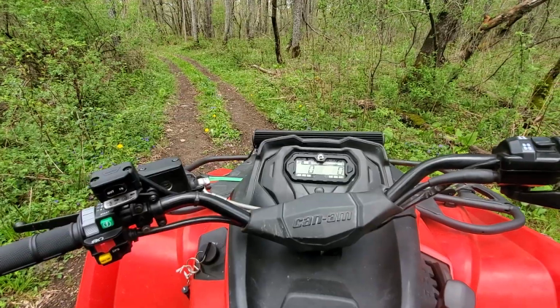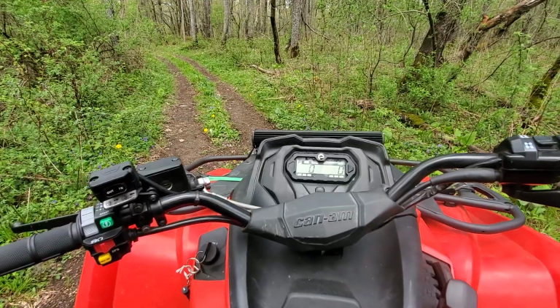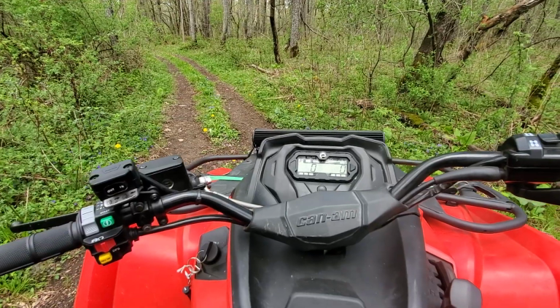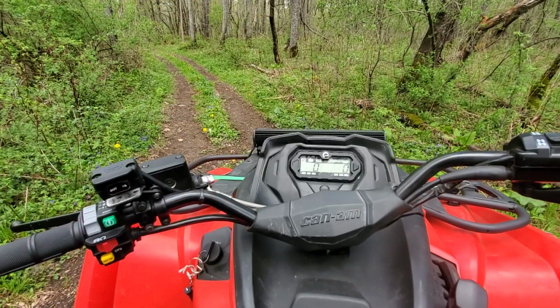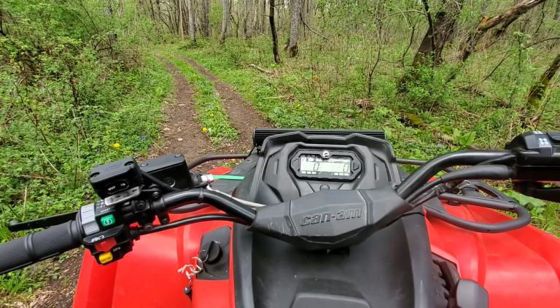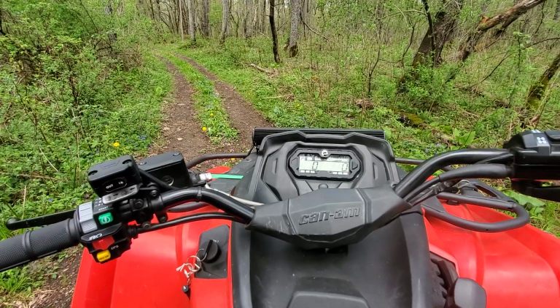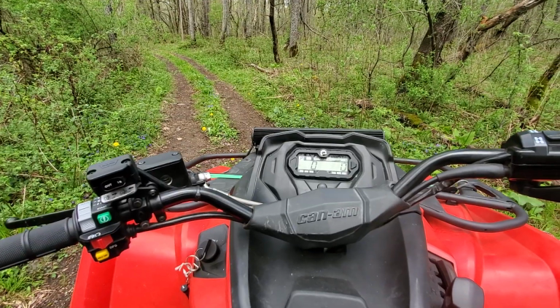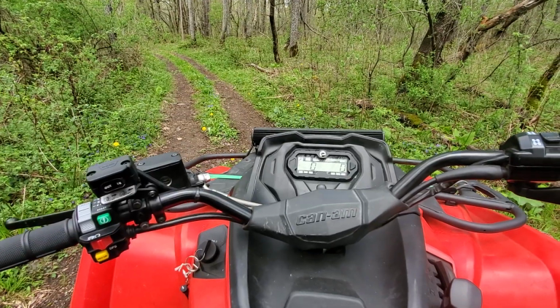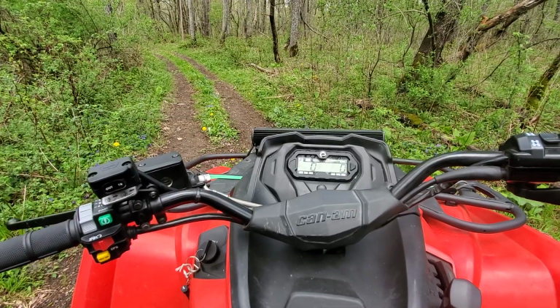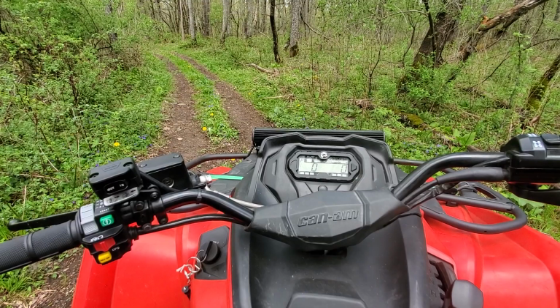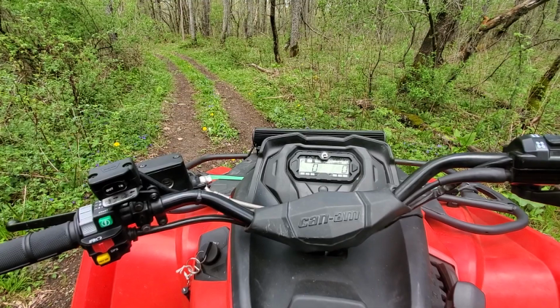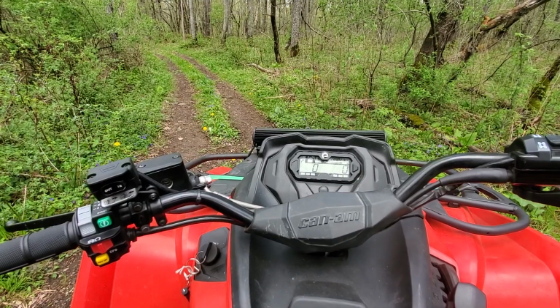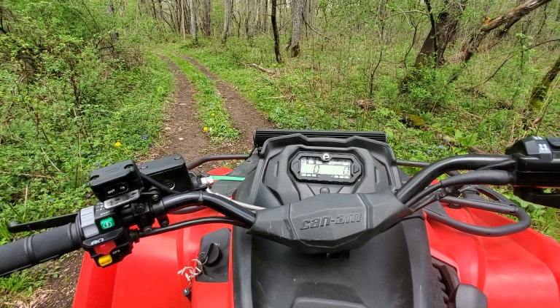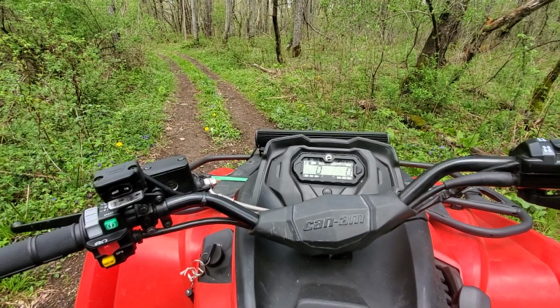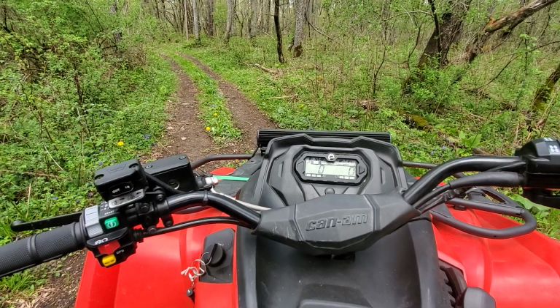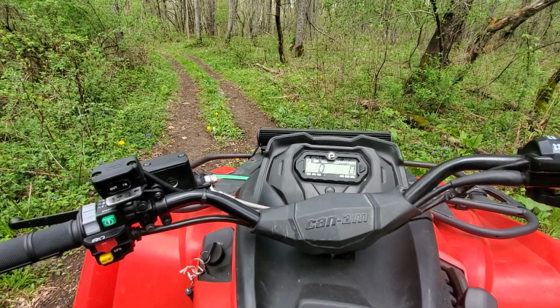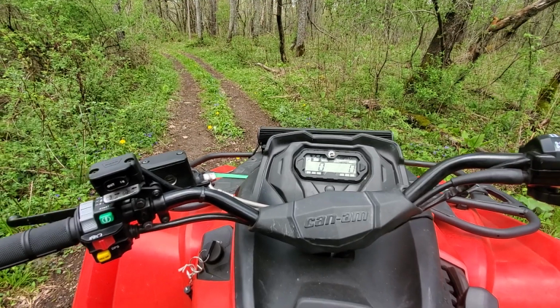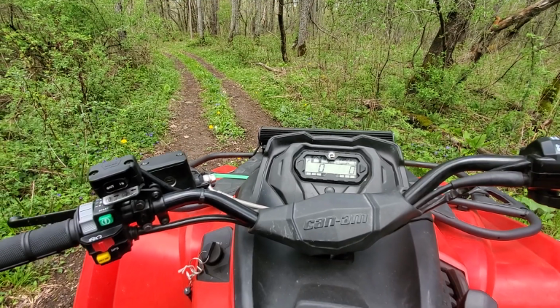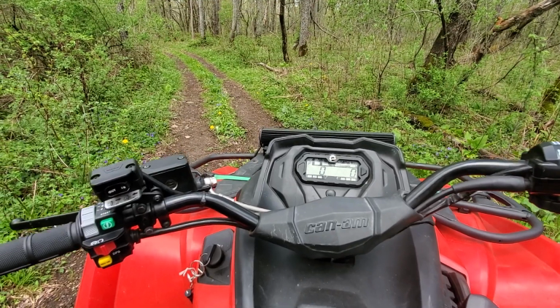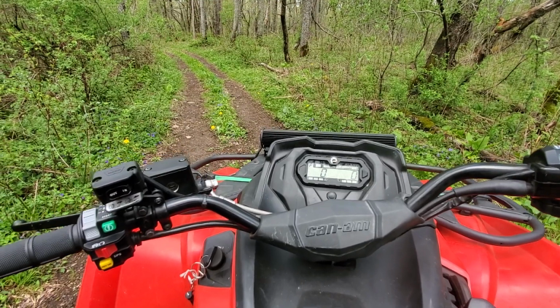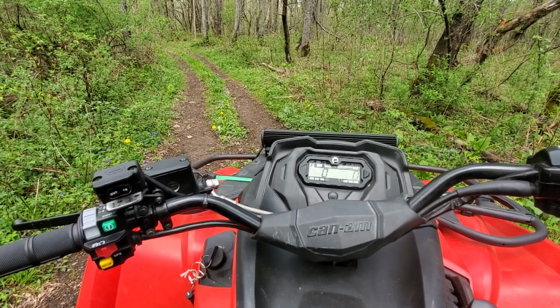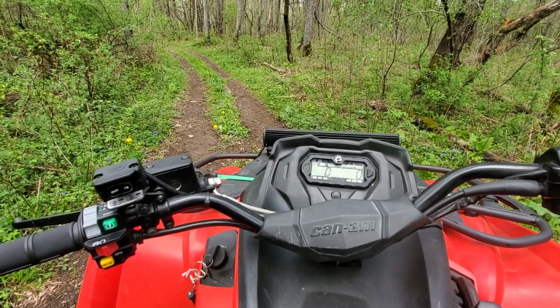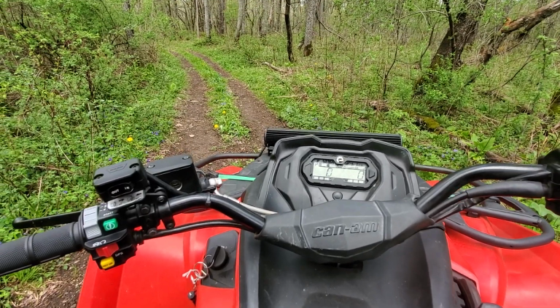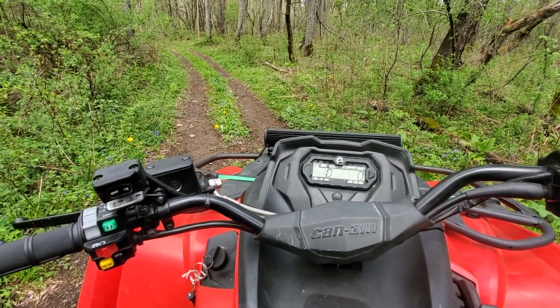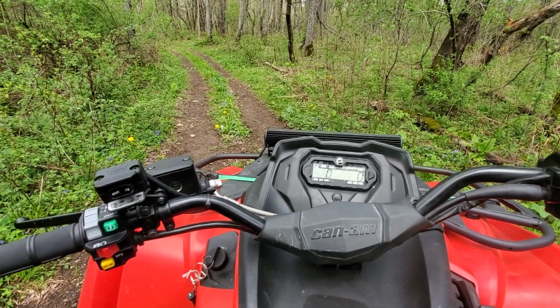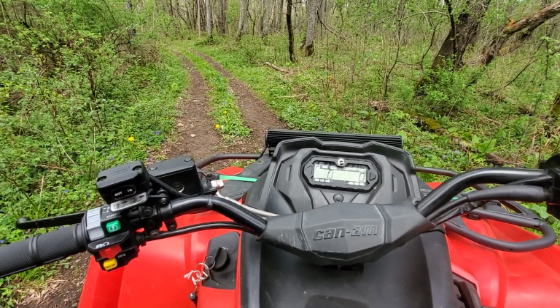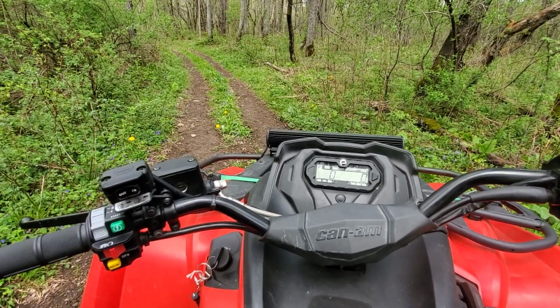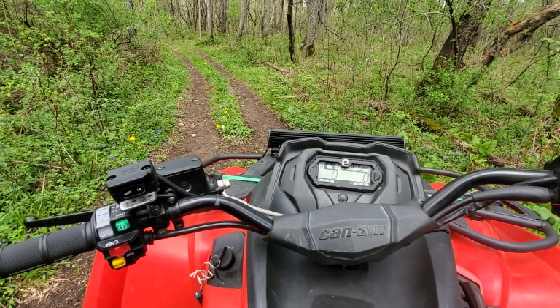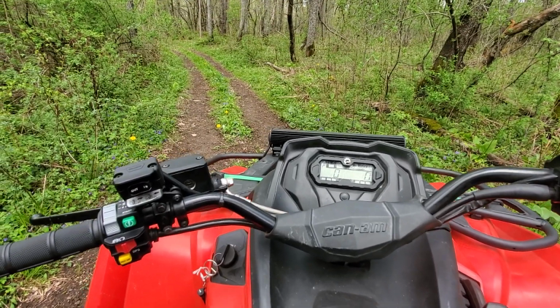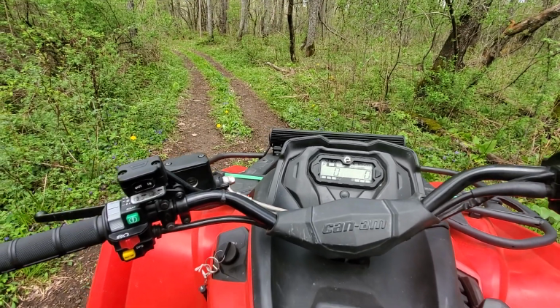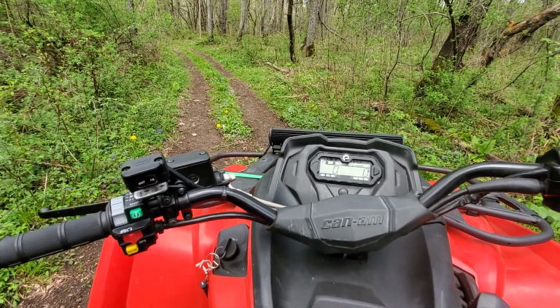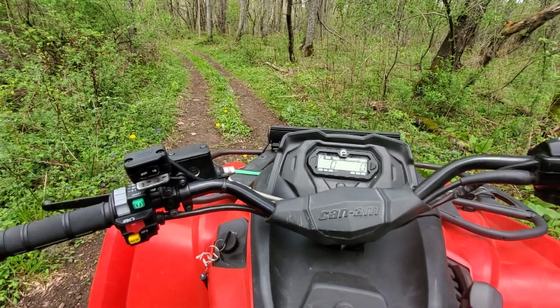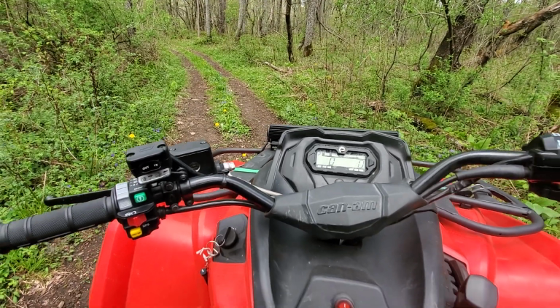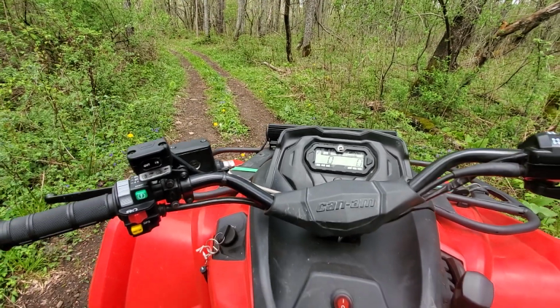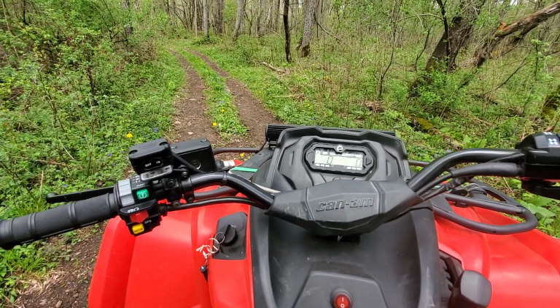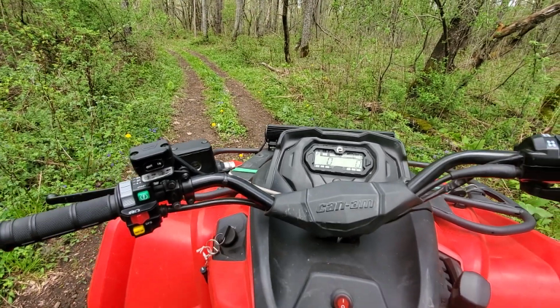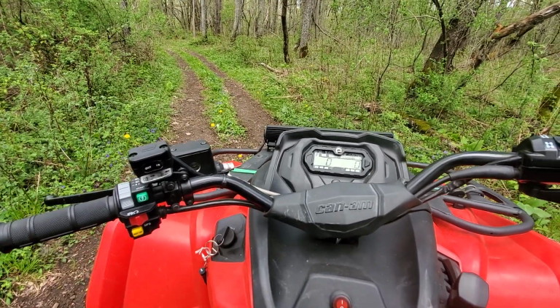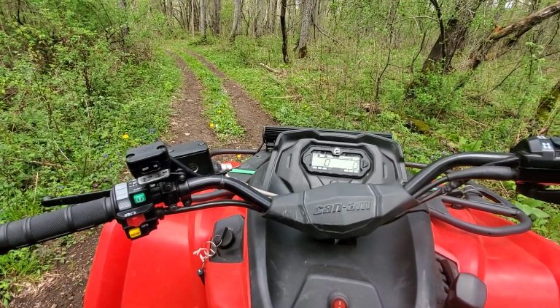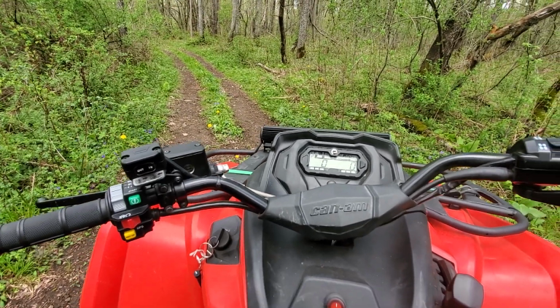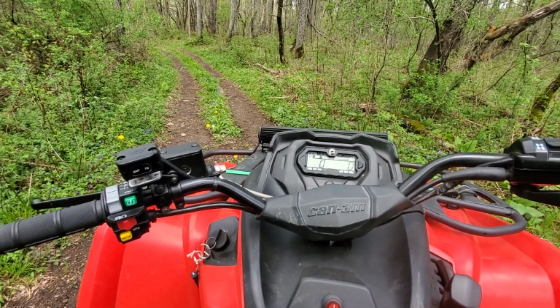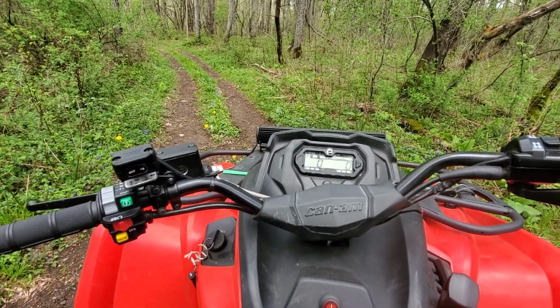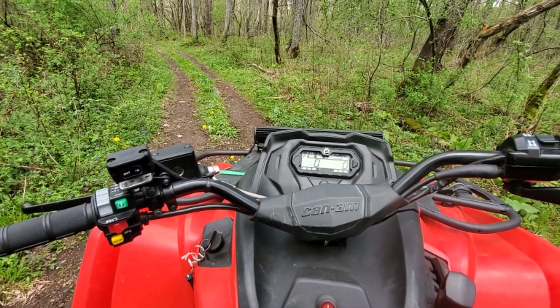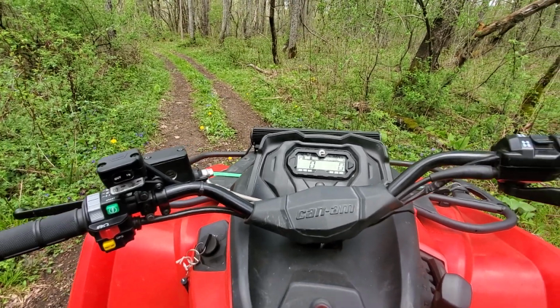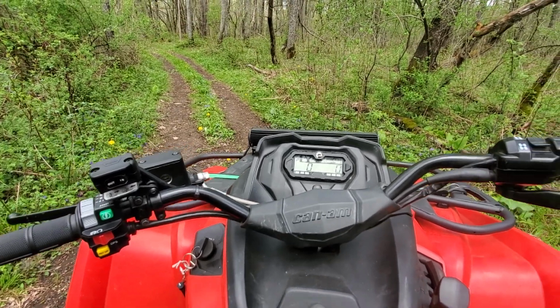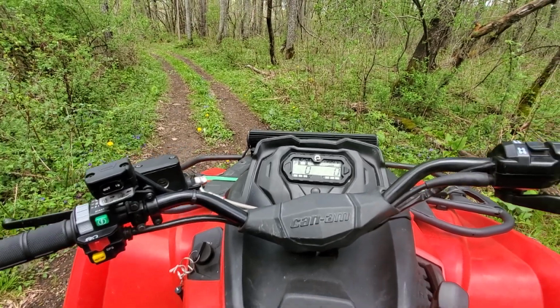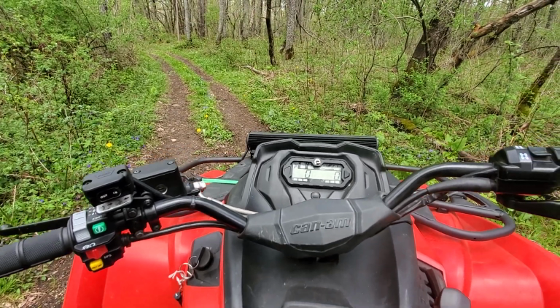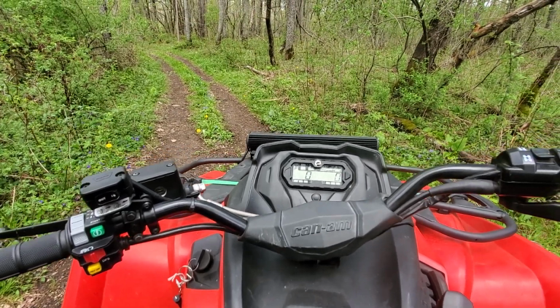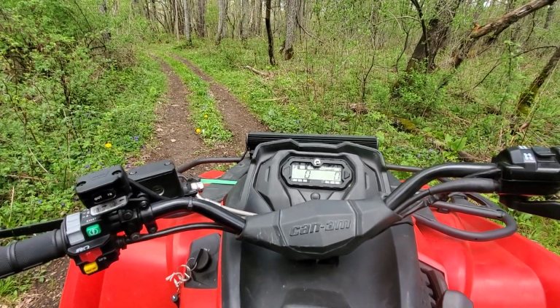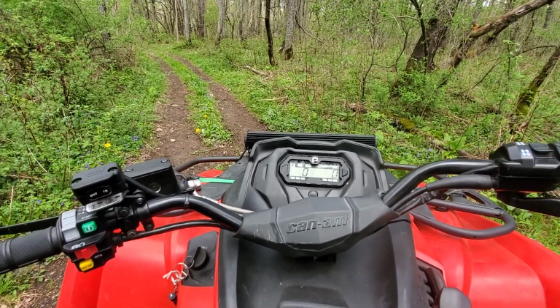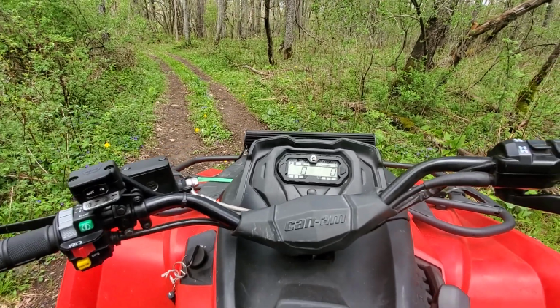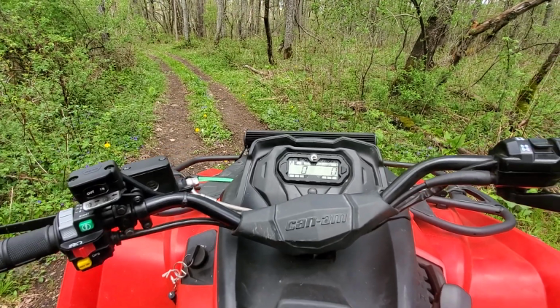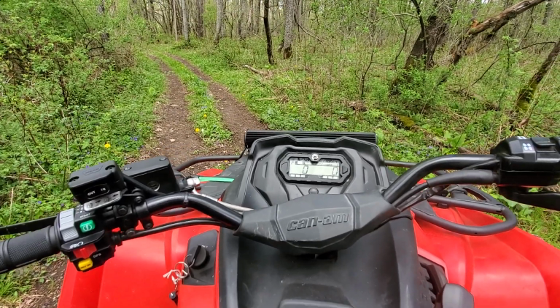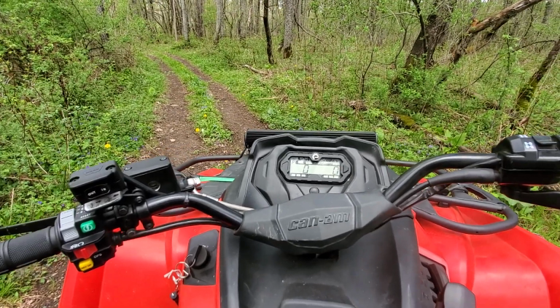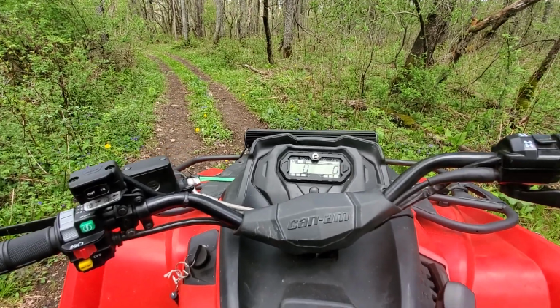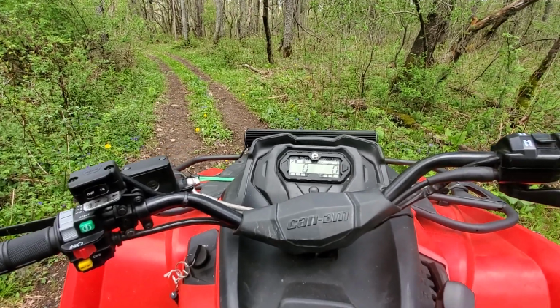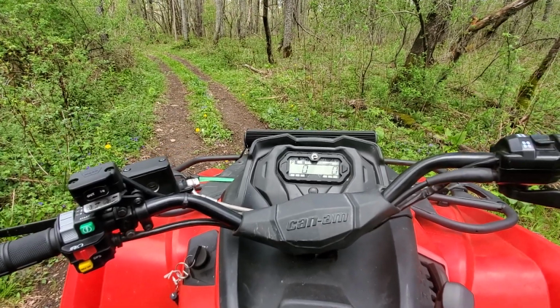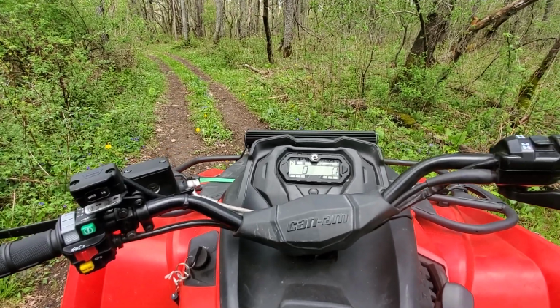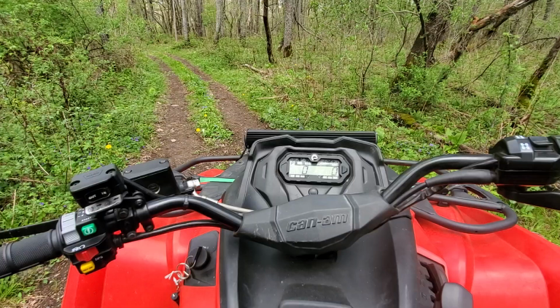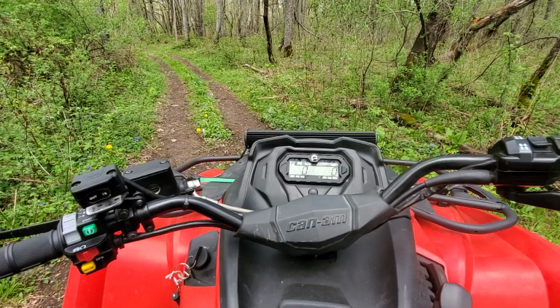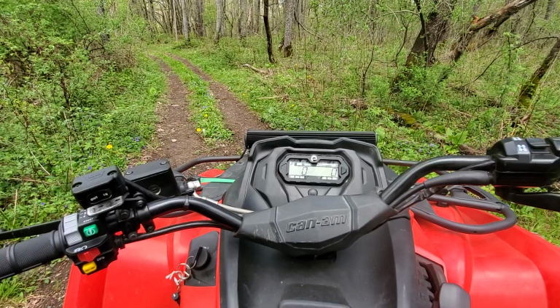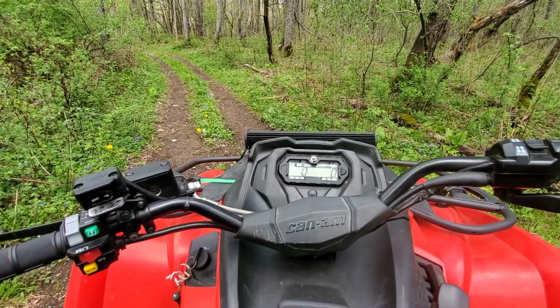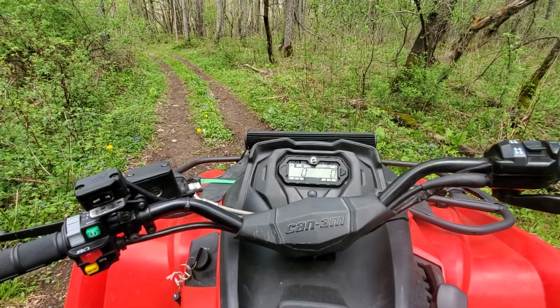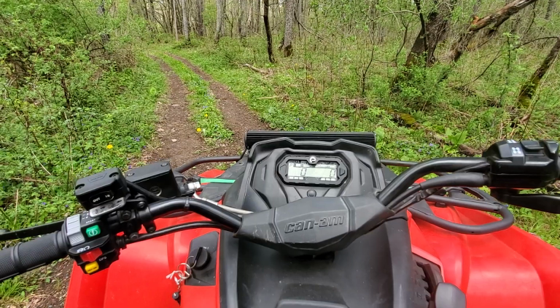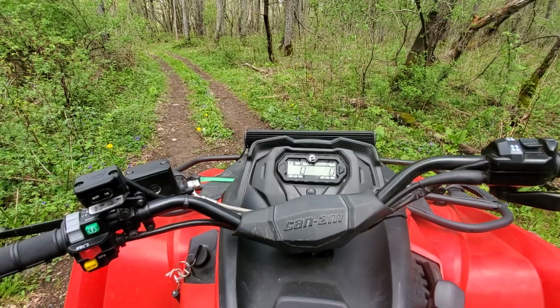By the way, I don't know if I mentioned it, but this is a 2019 Can-Am Outlander 450.